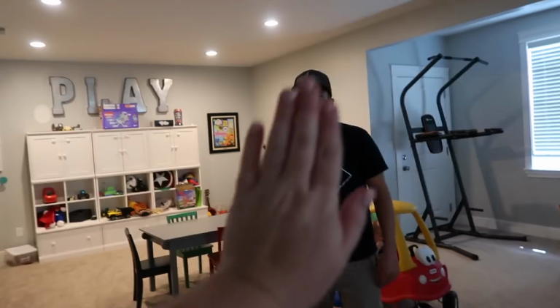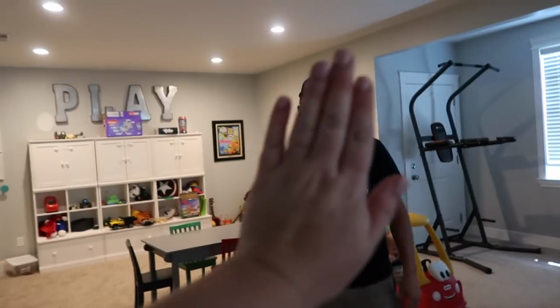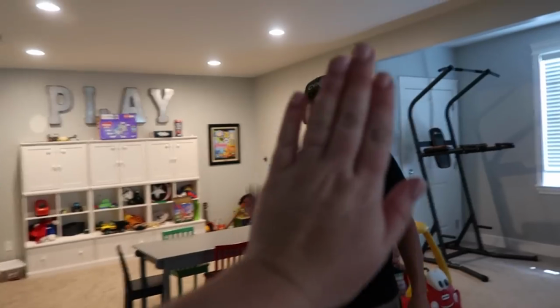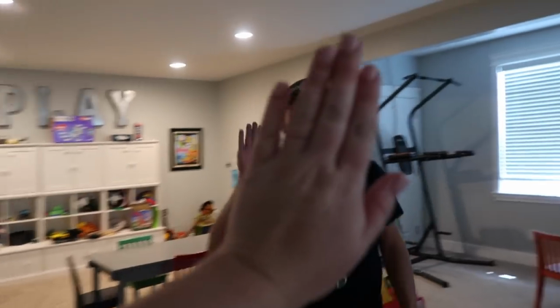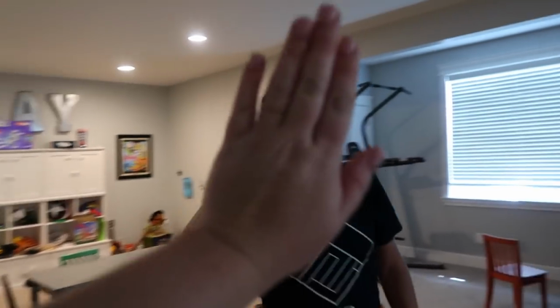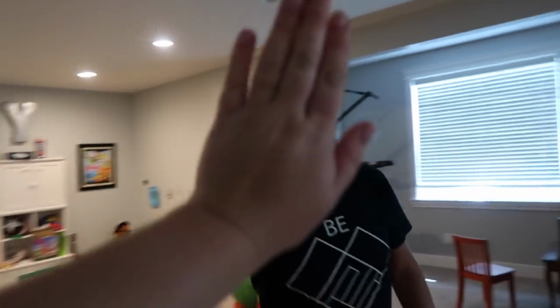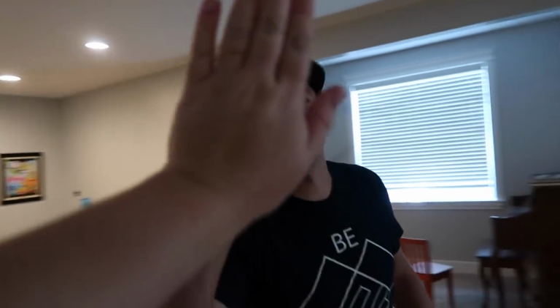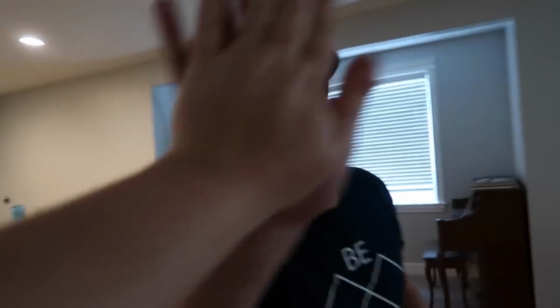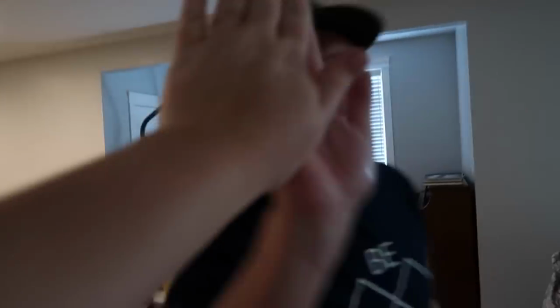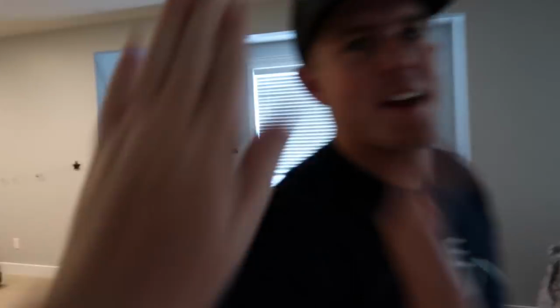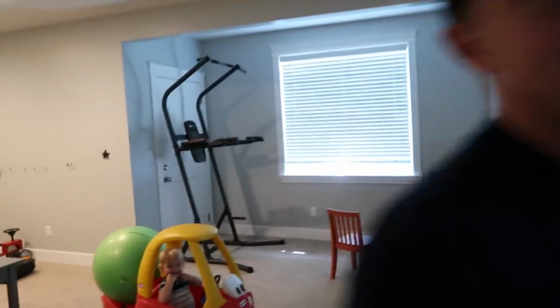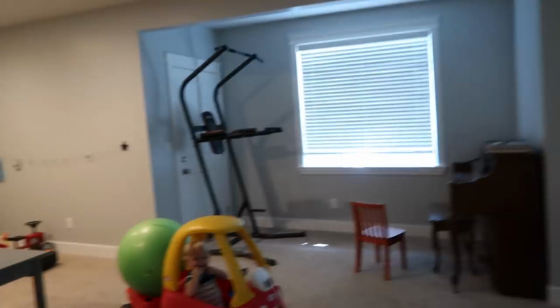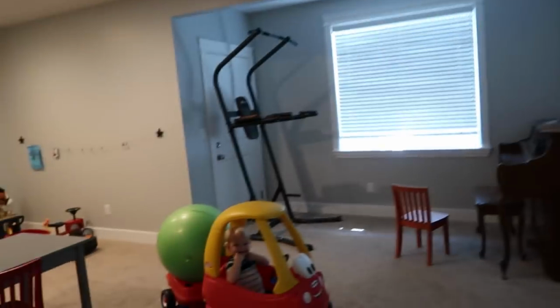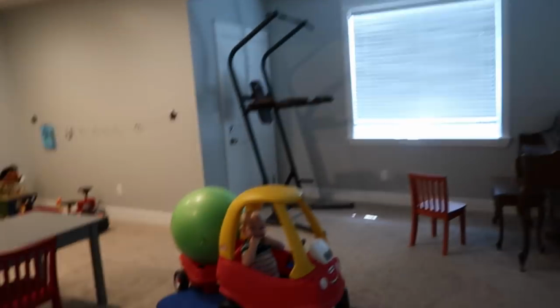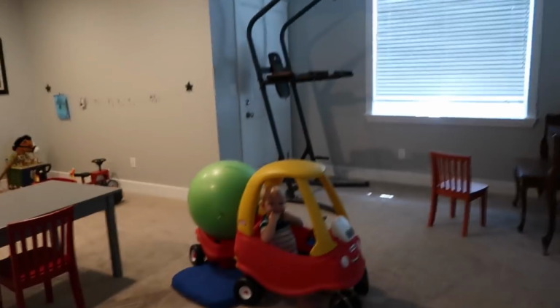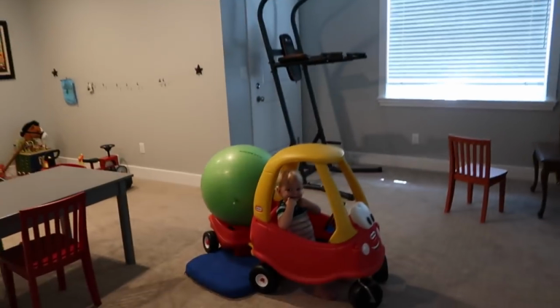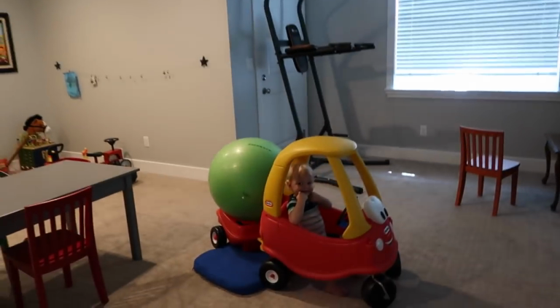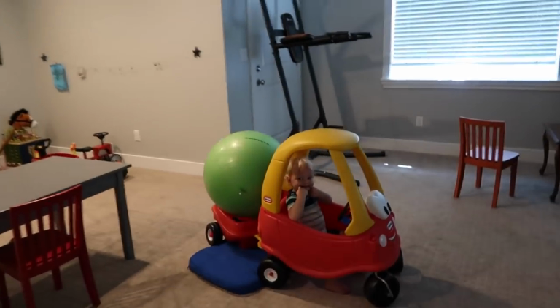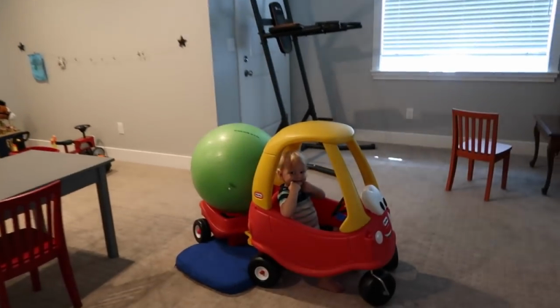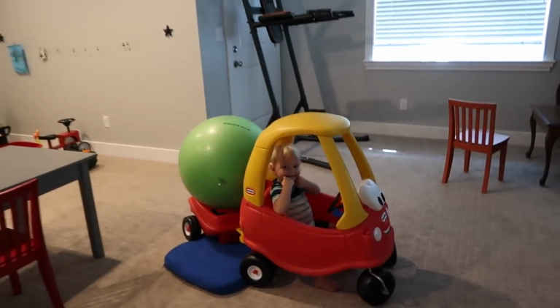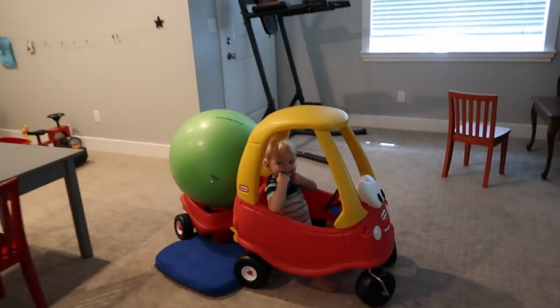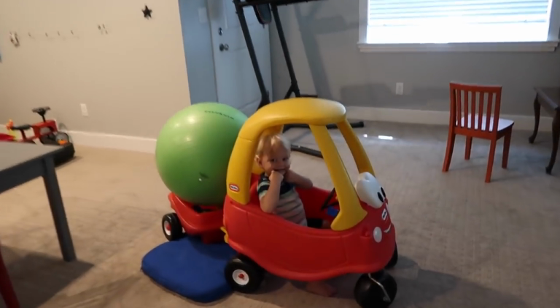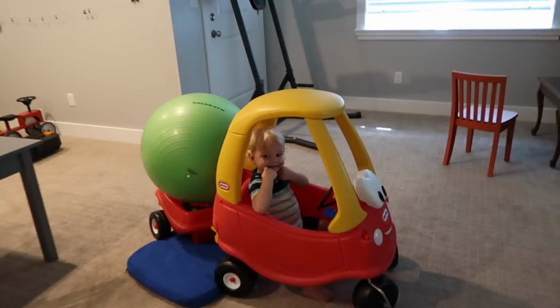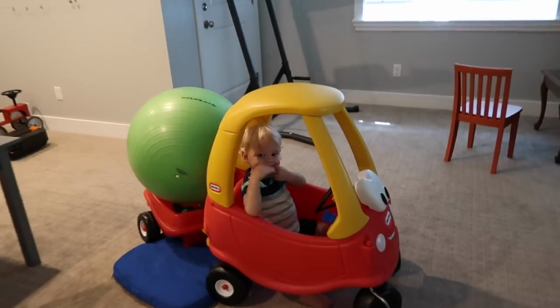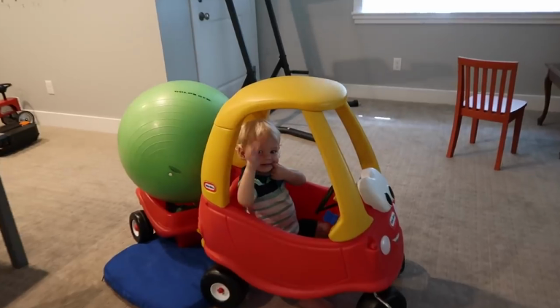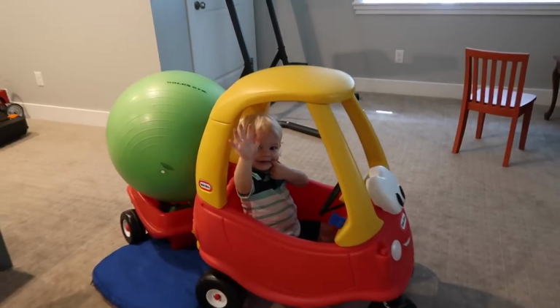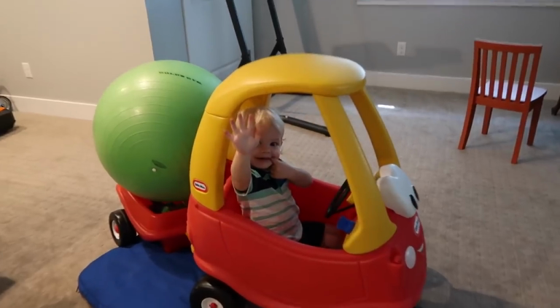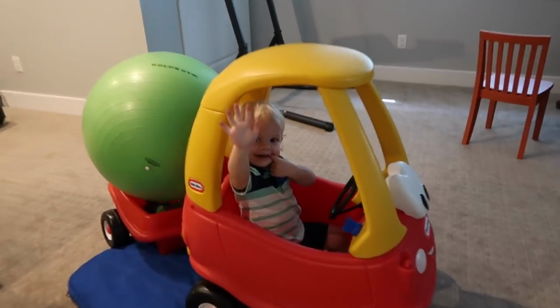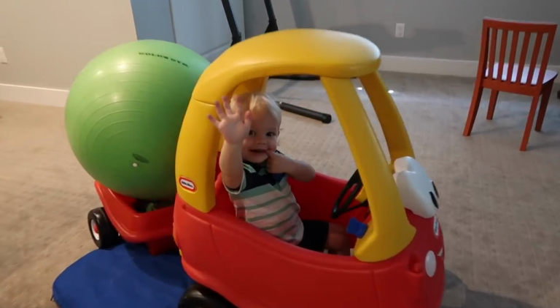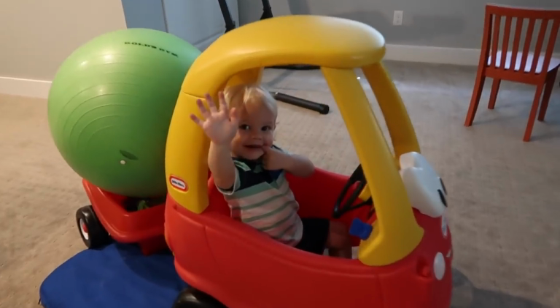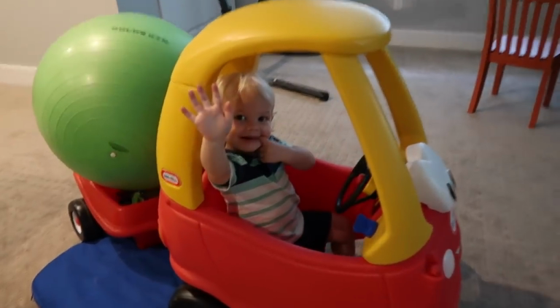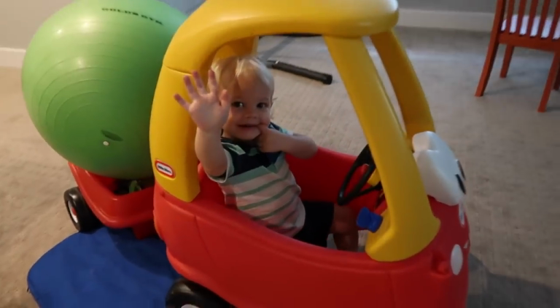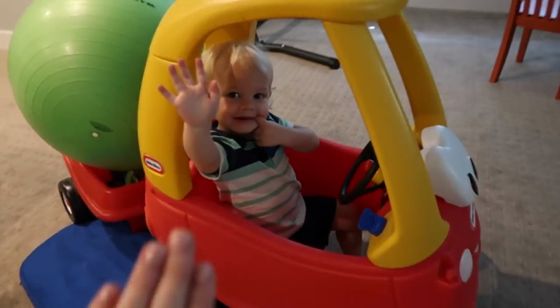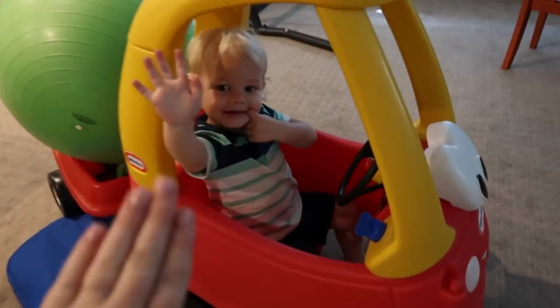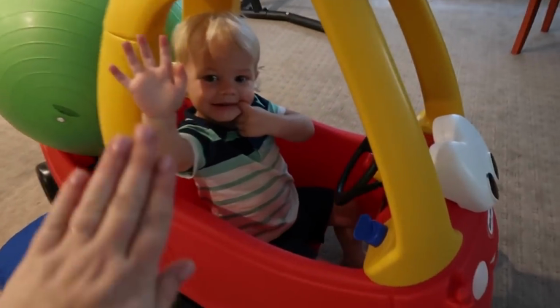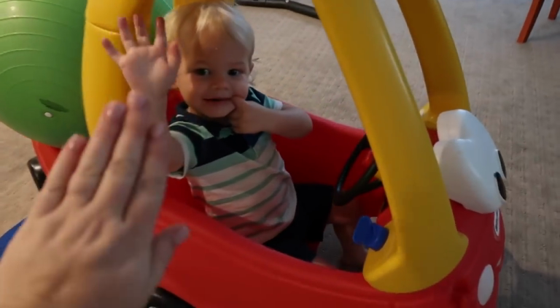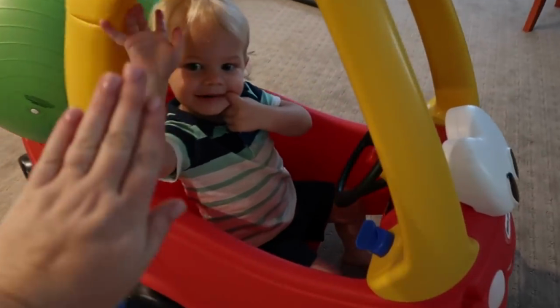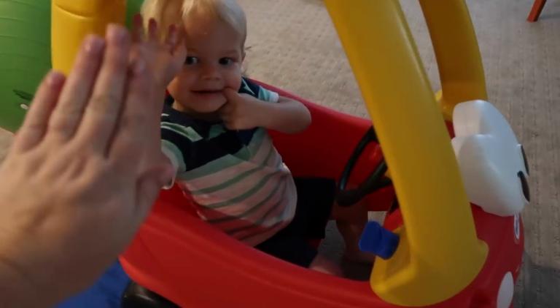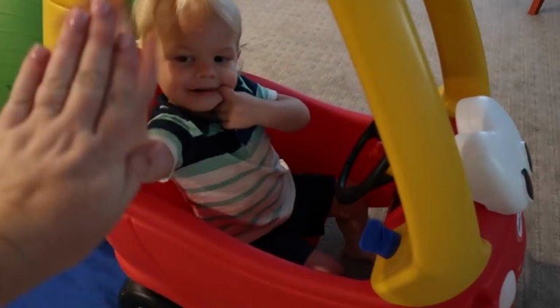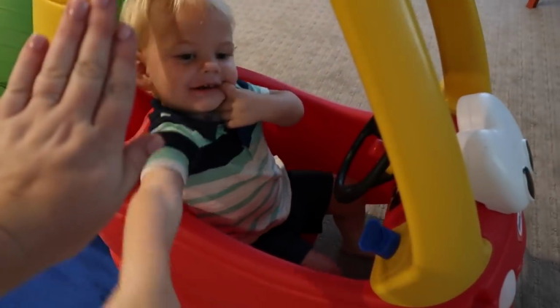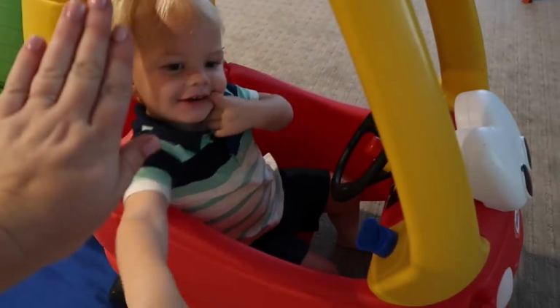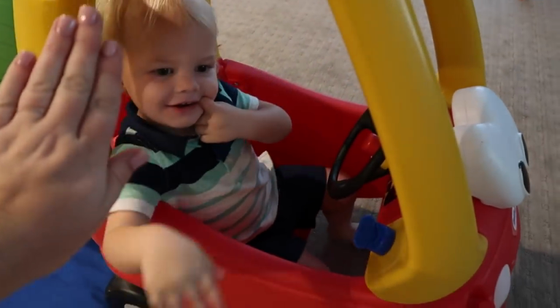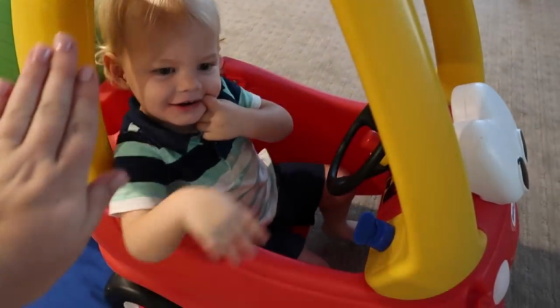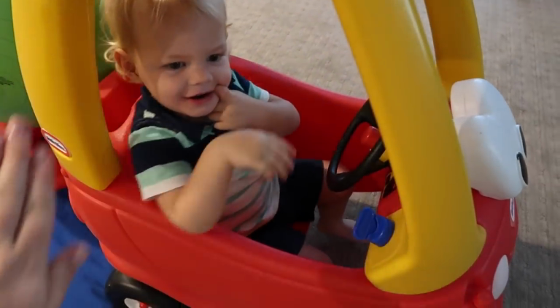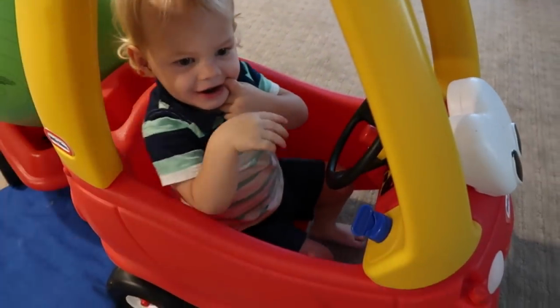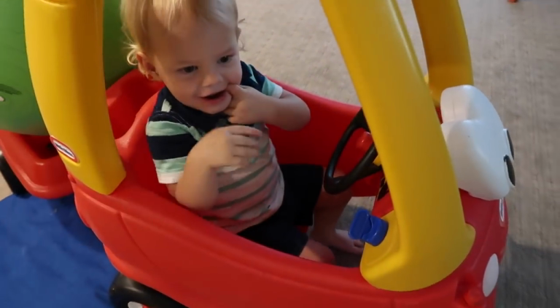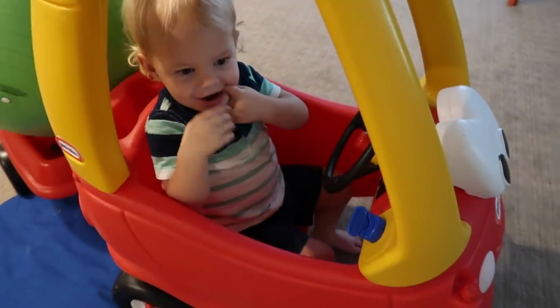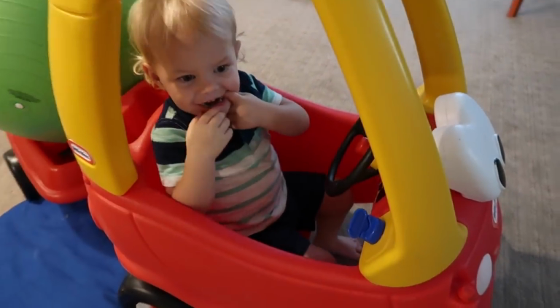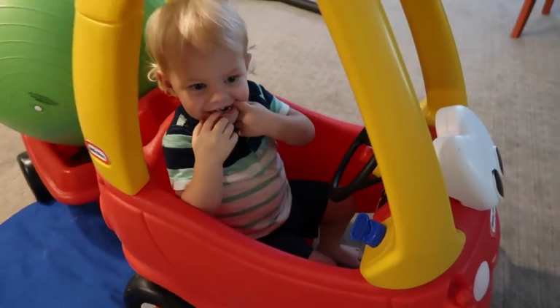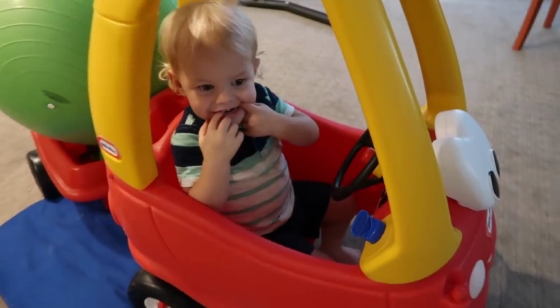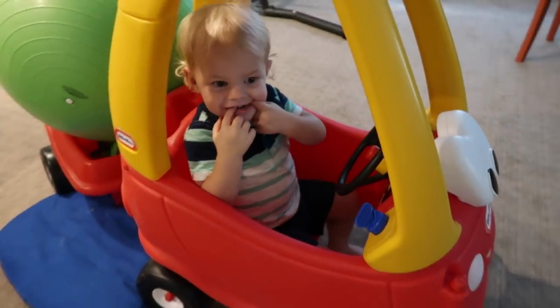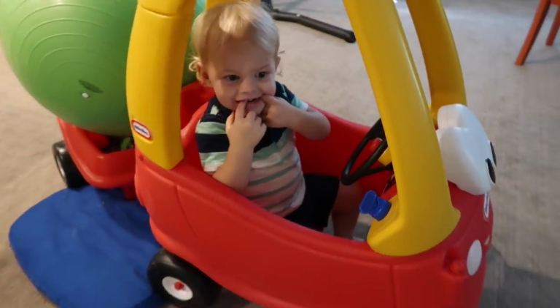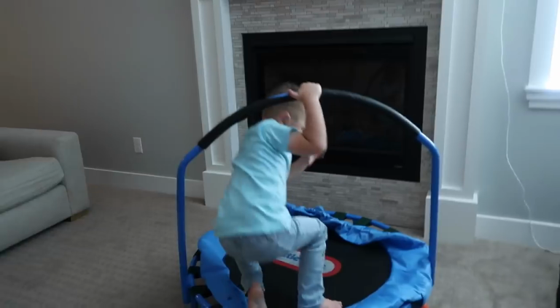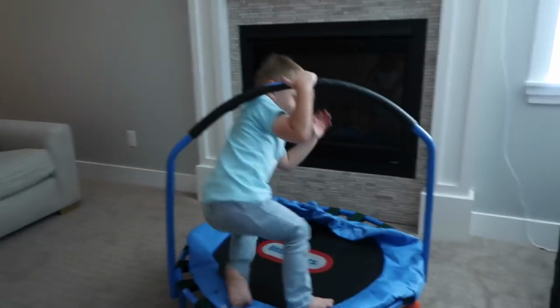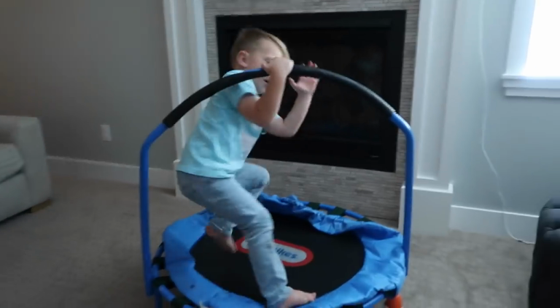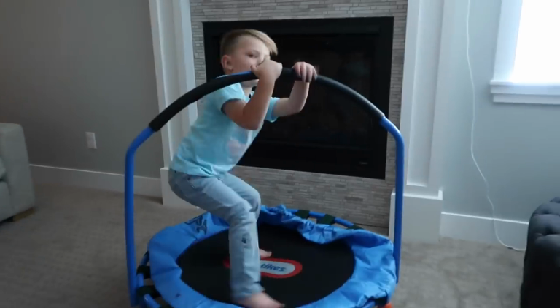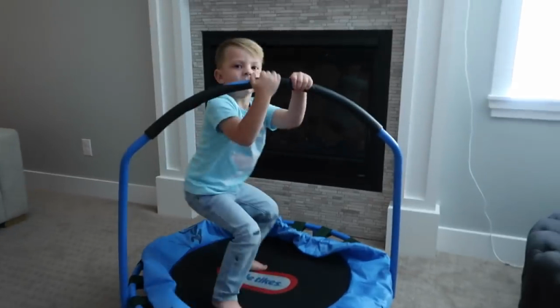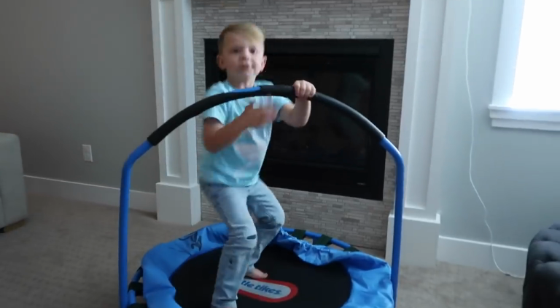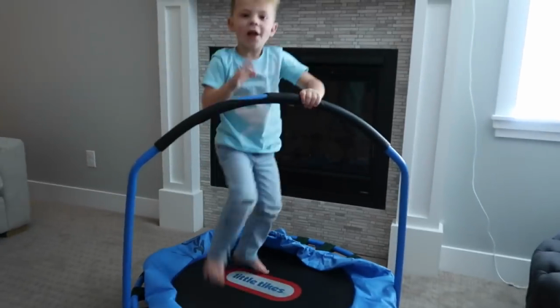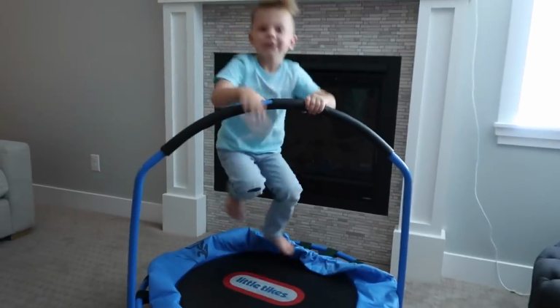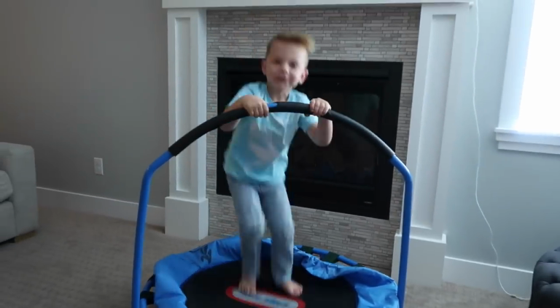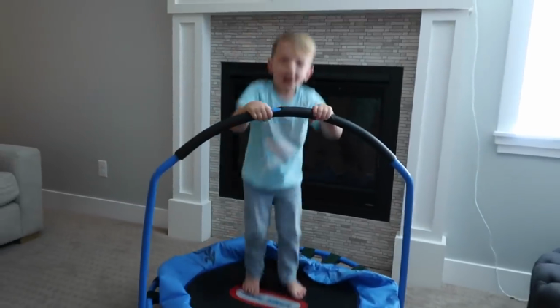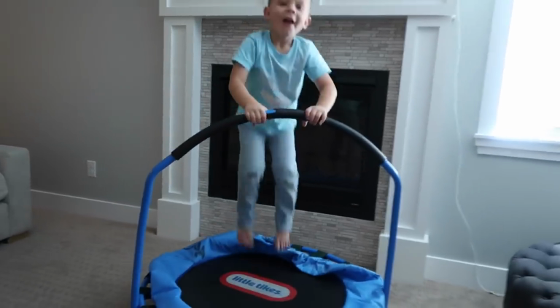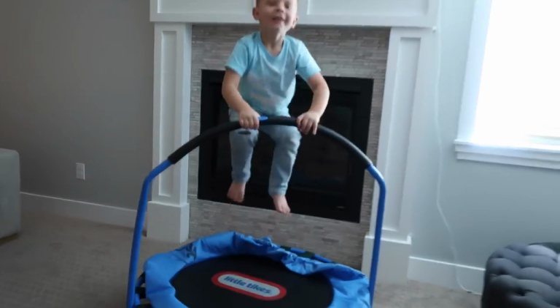I was just giving everyone high fives. I love you.